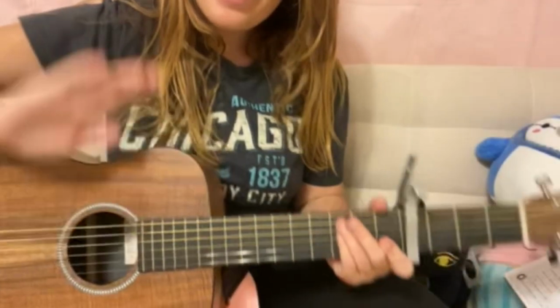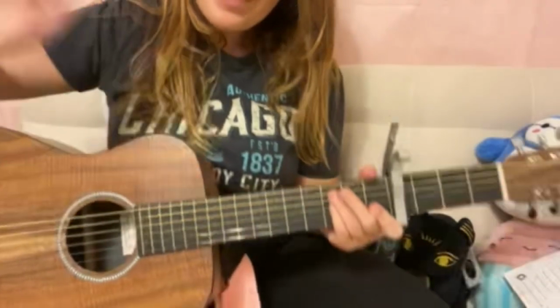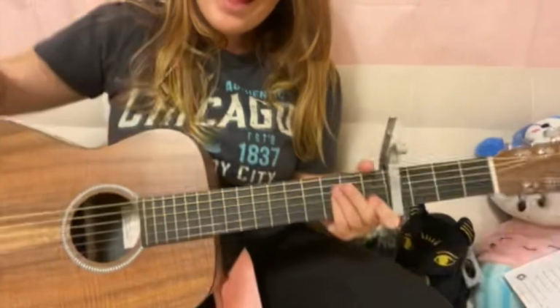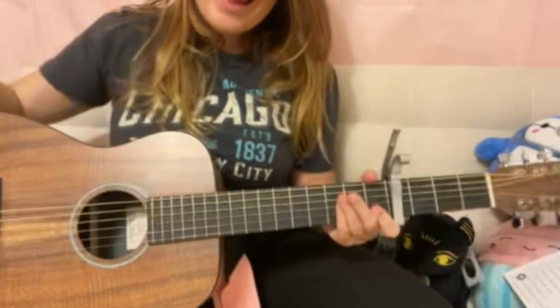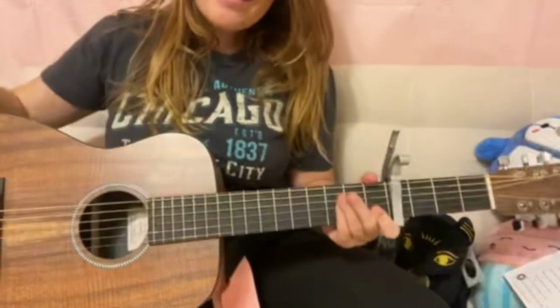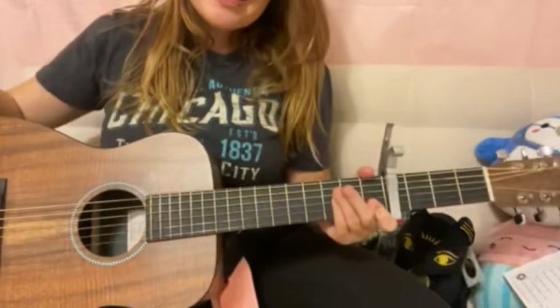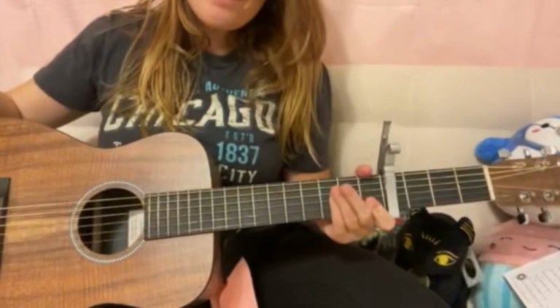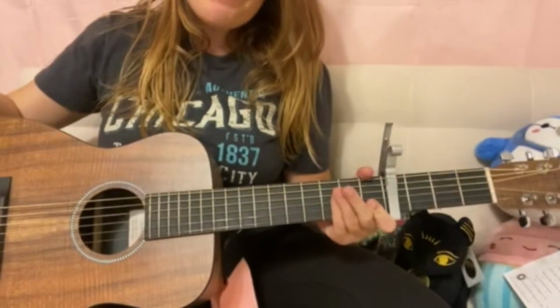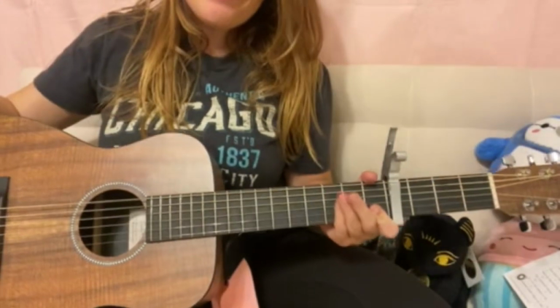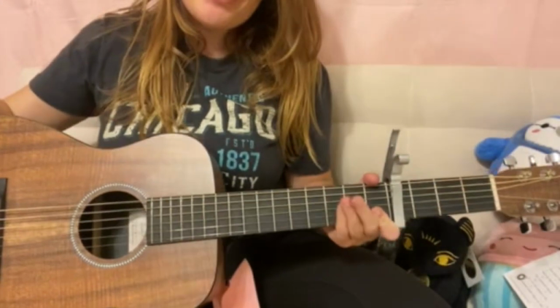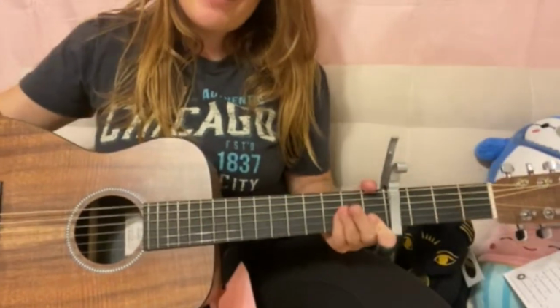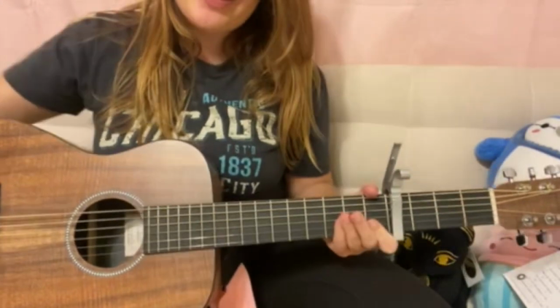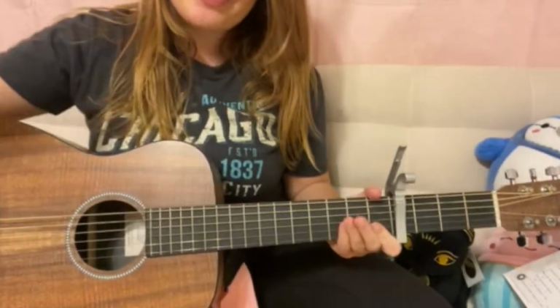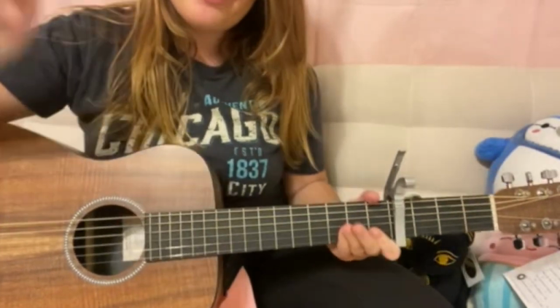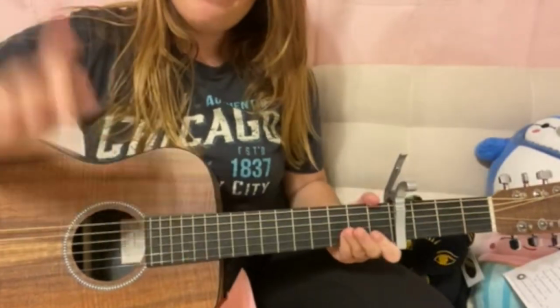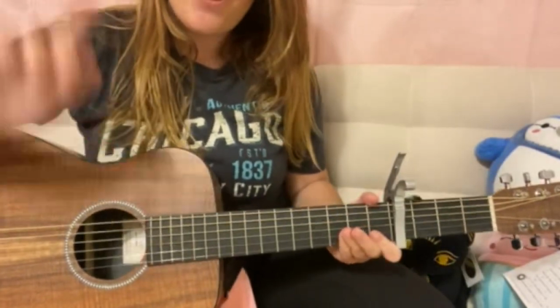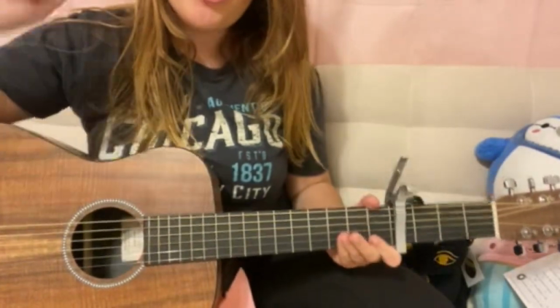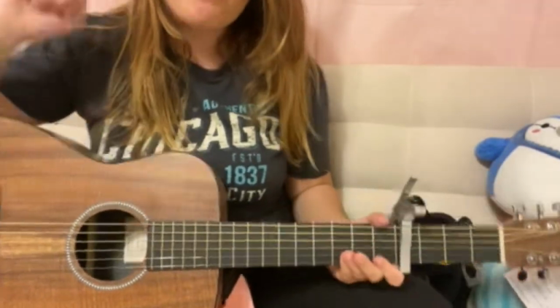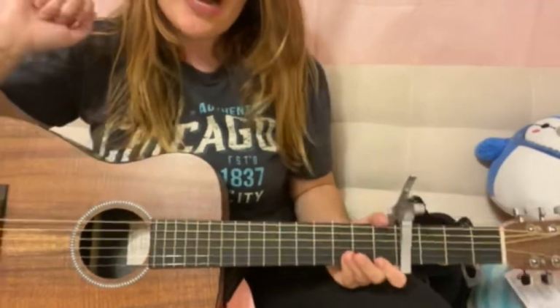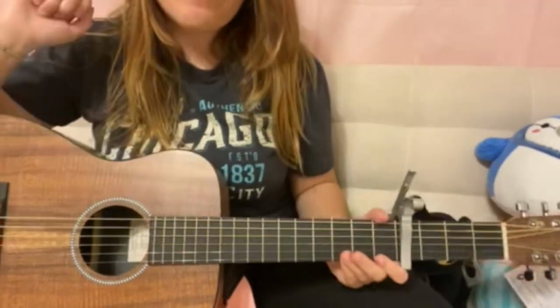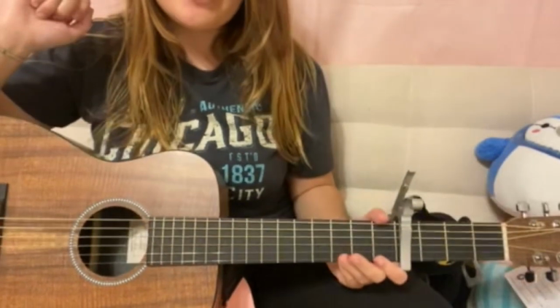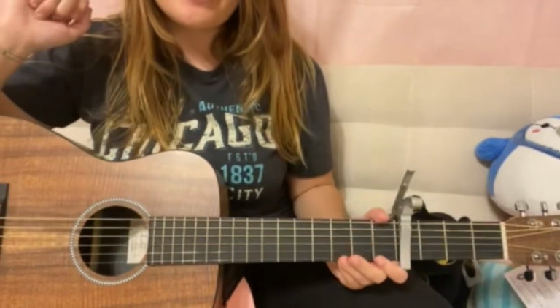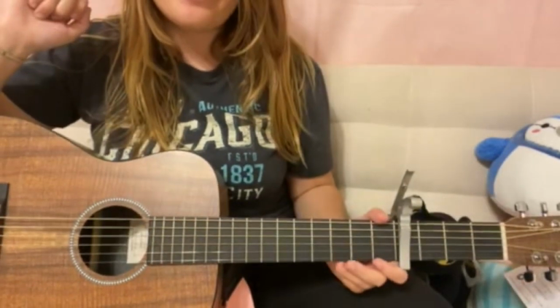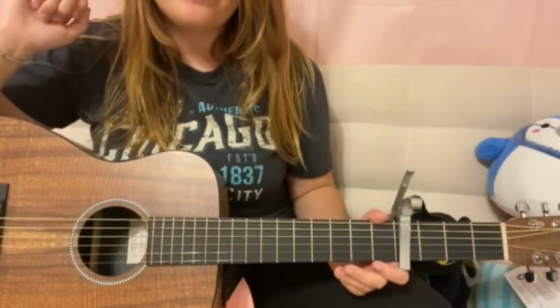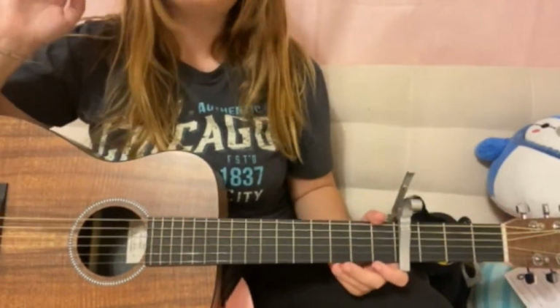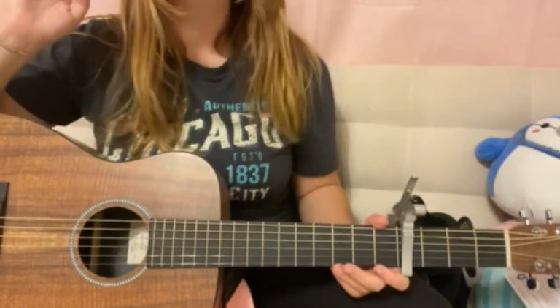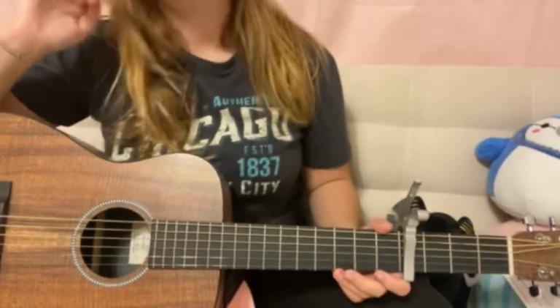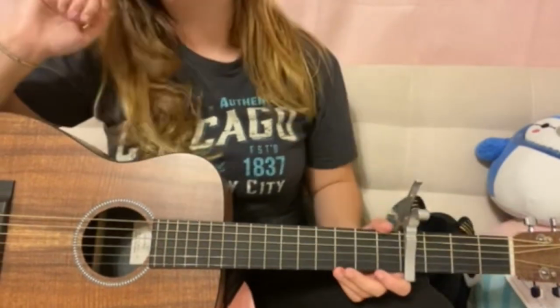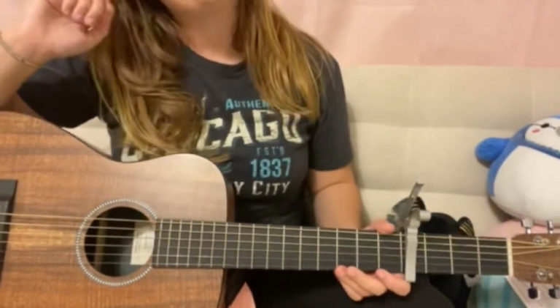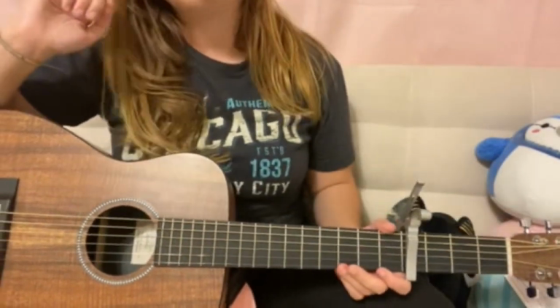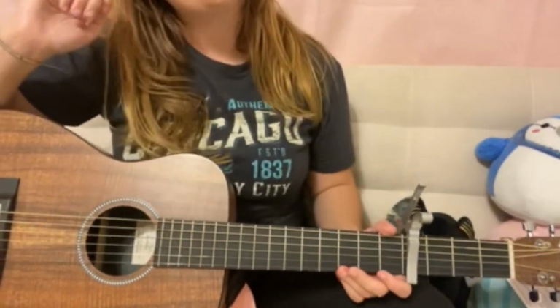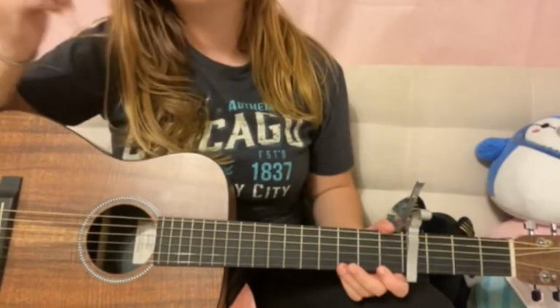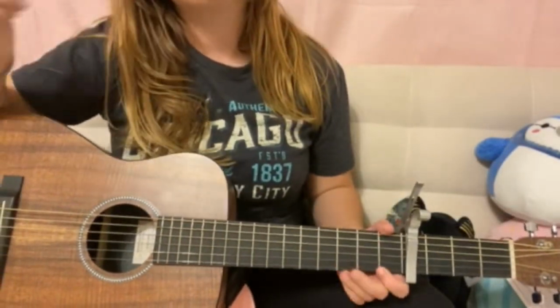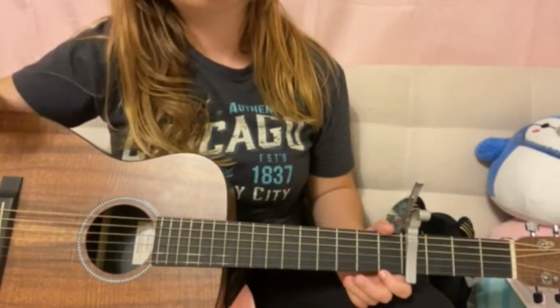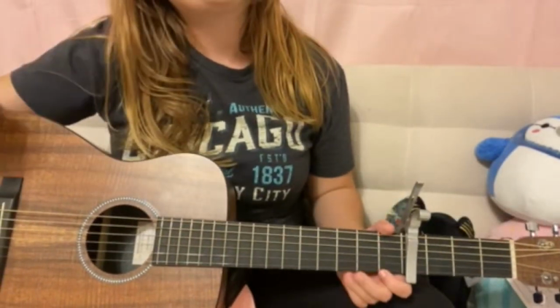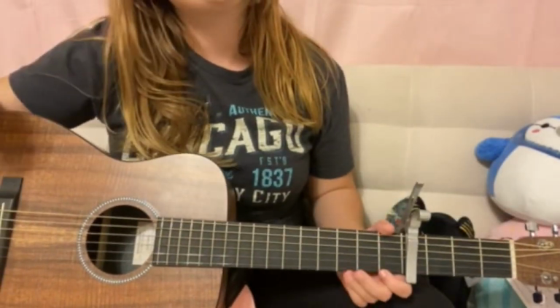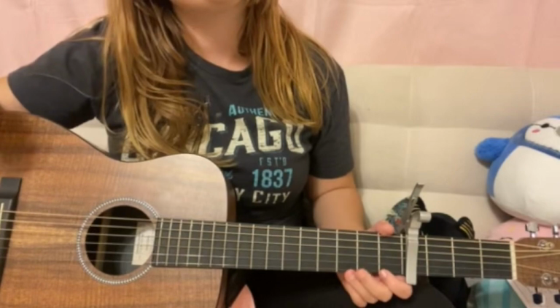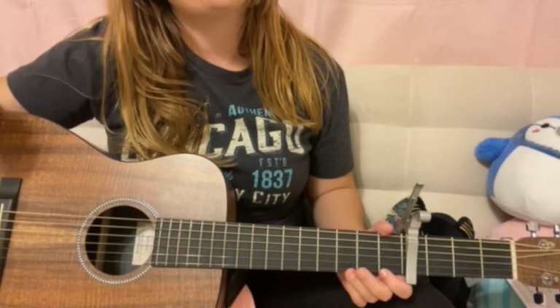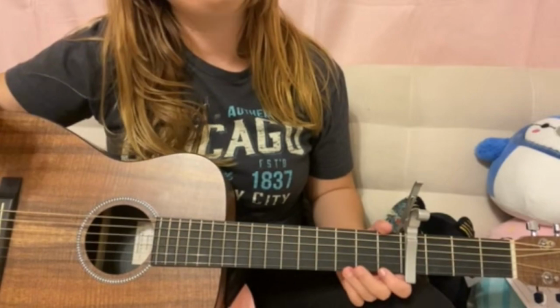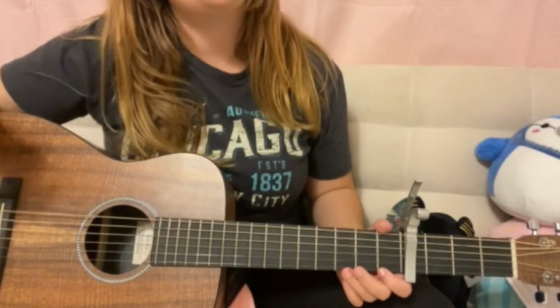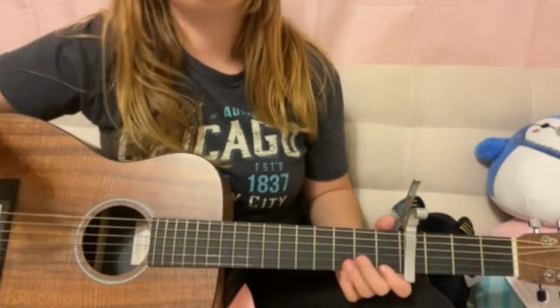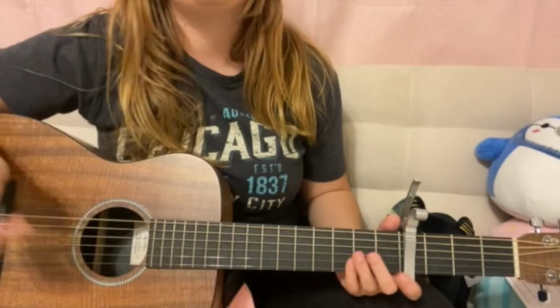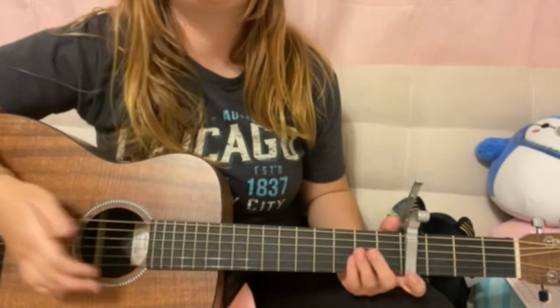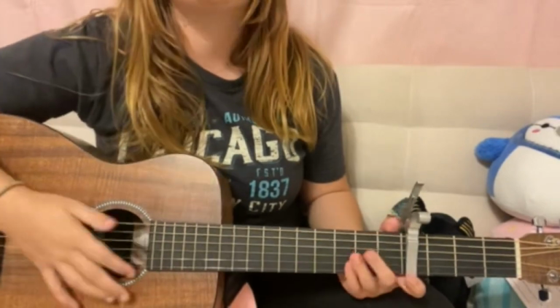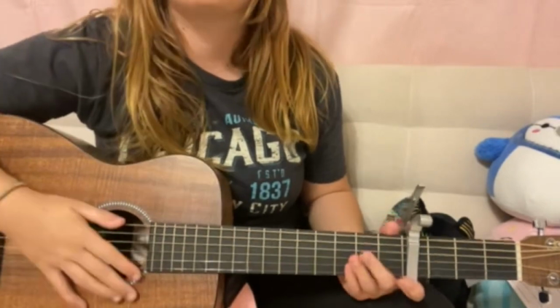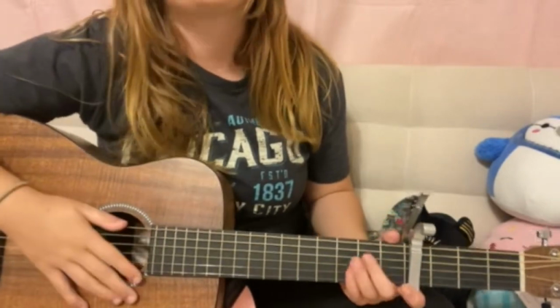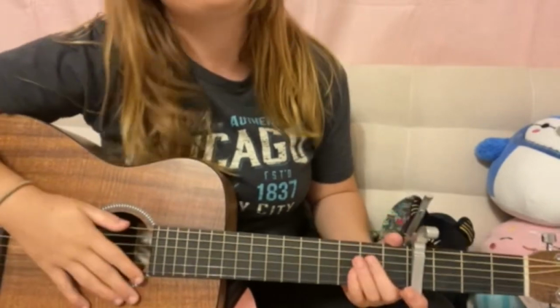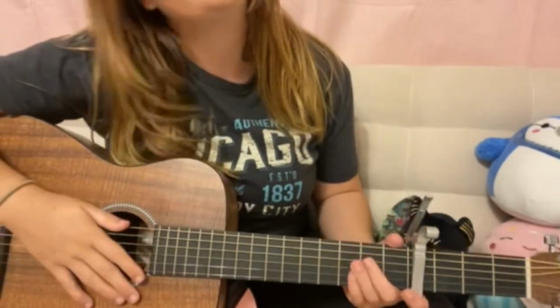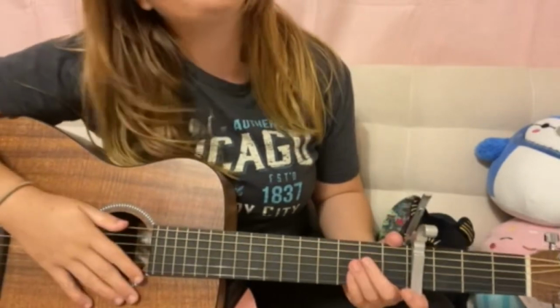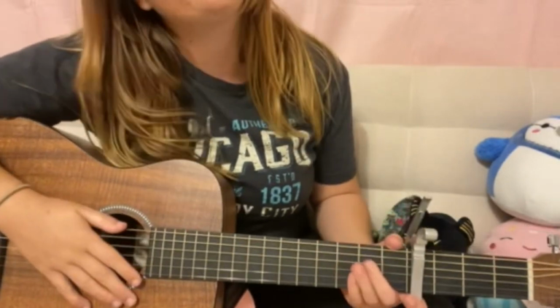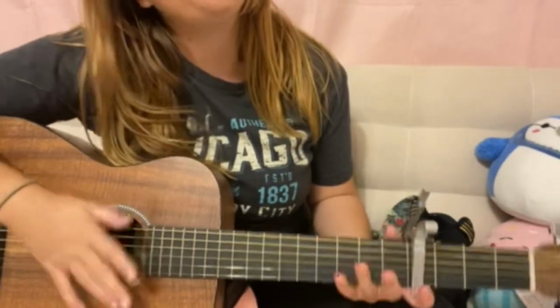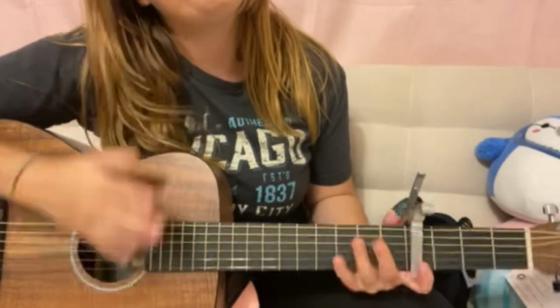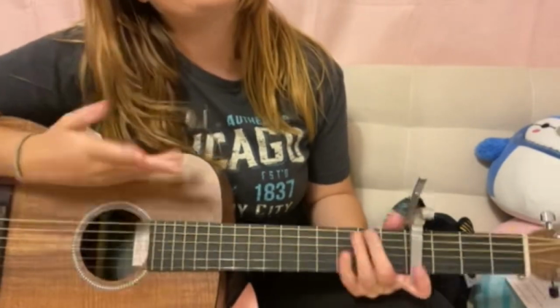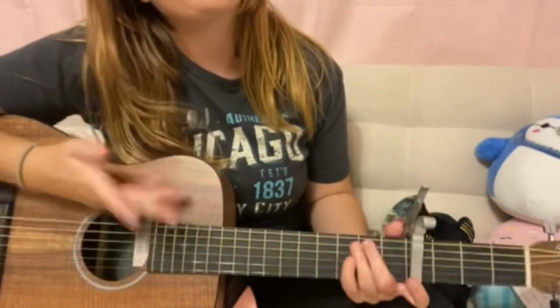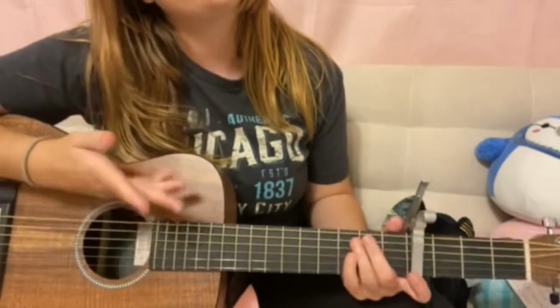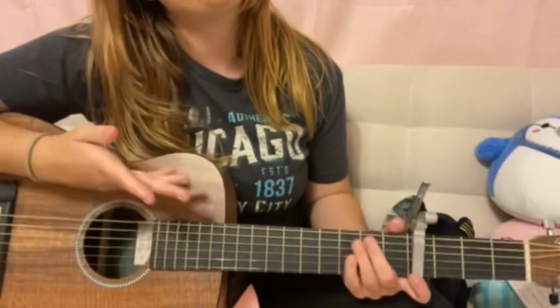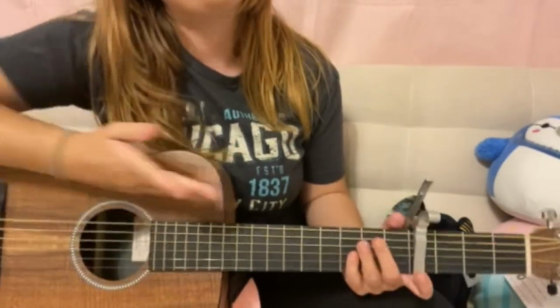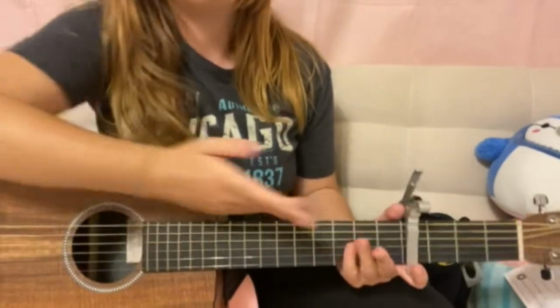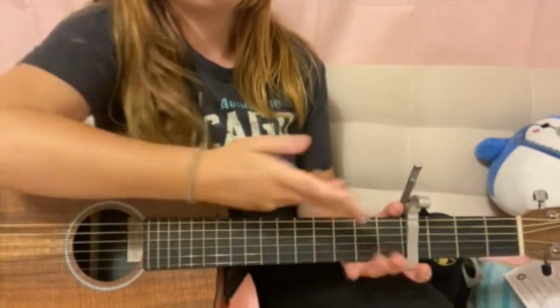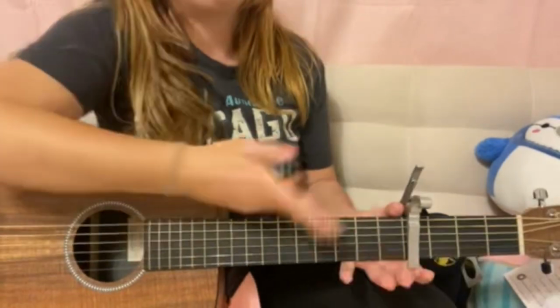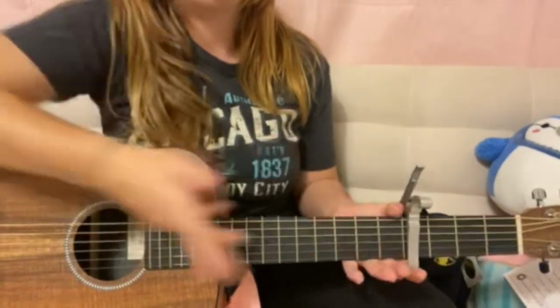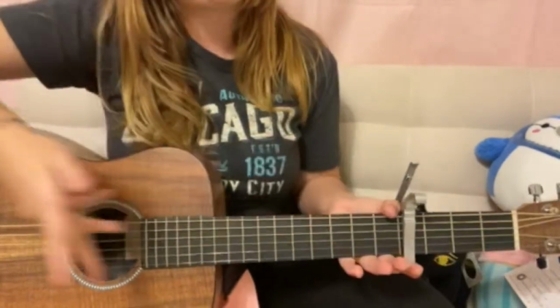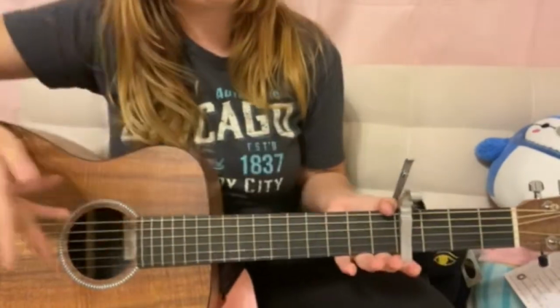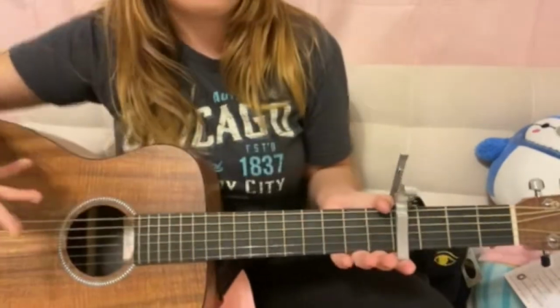Hey, what's up everybody and welcome back to my channel. Today I'm gonna be teaching y'all how to play the song Antihero by Taylor Swift on the guitar.